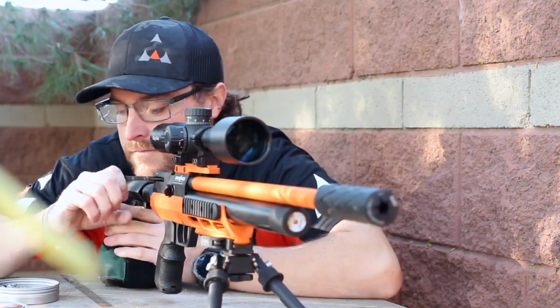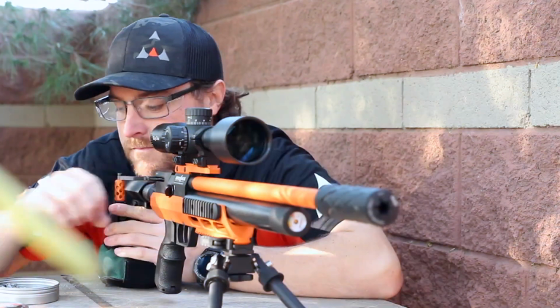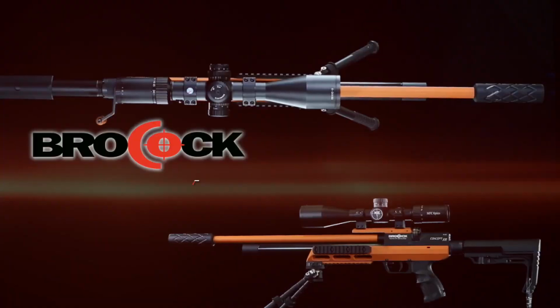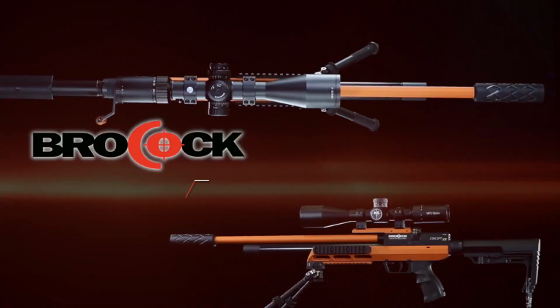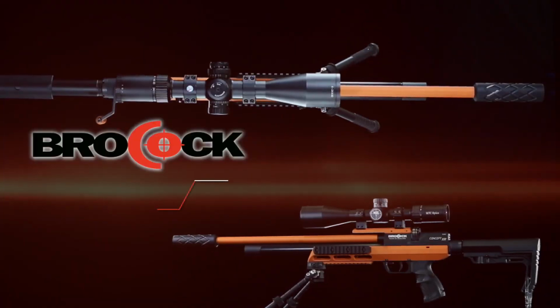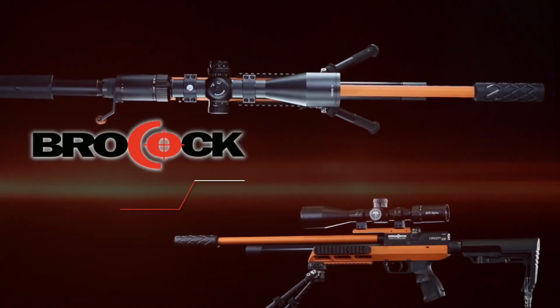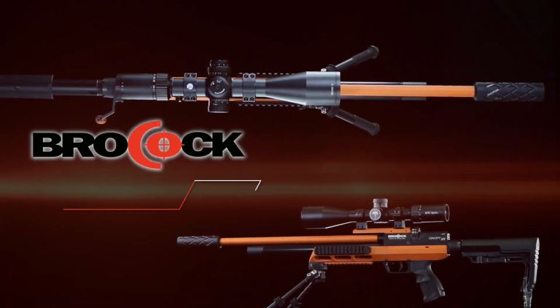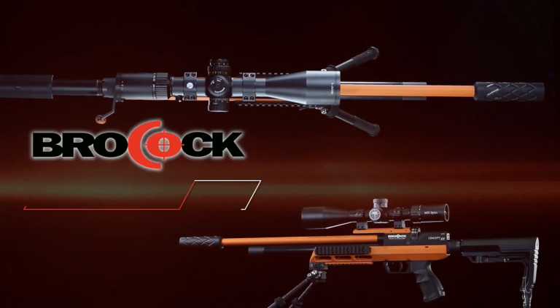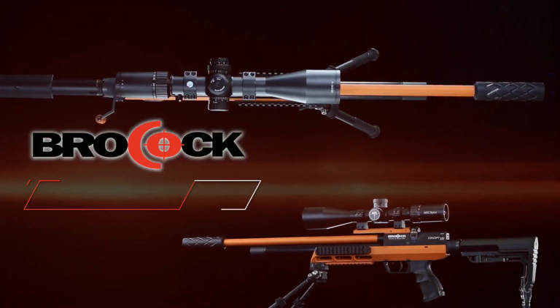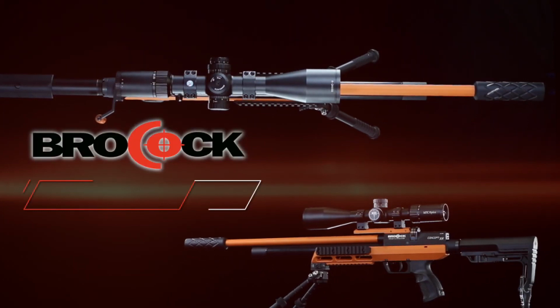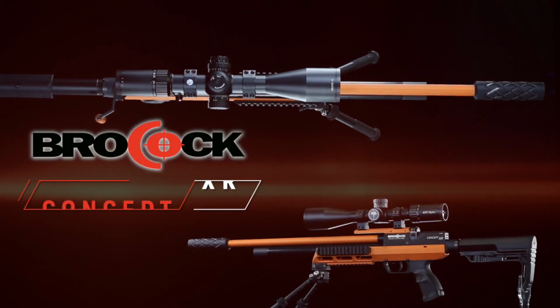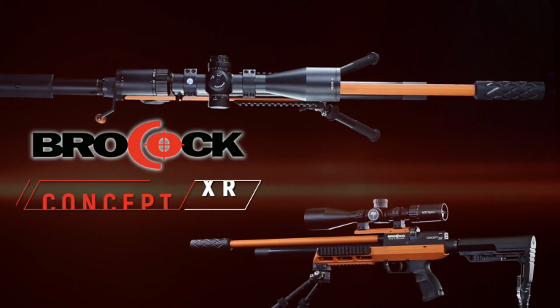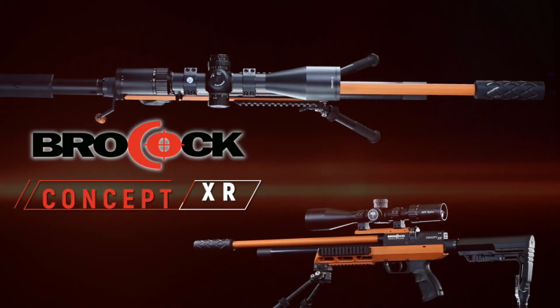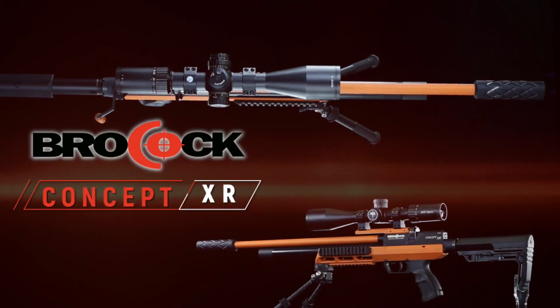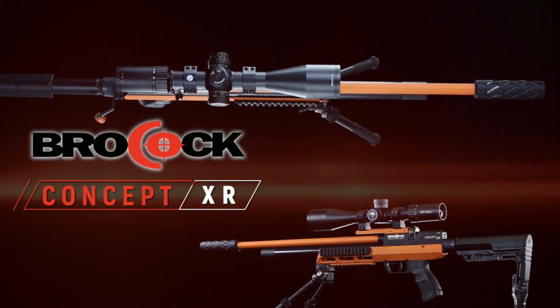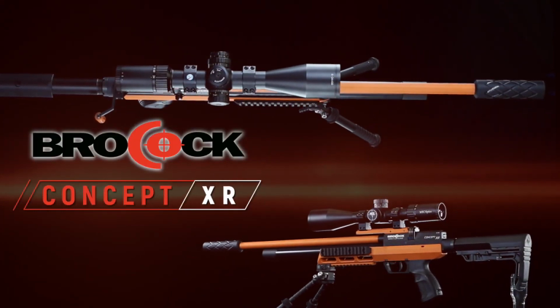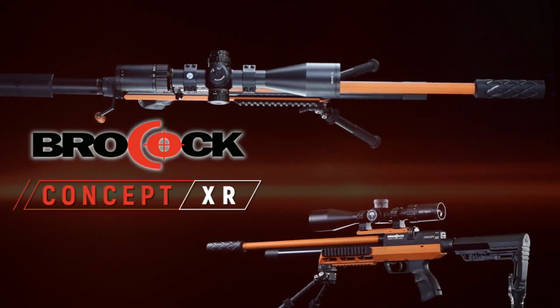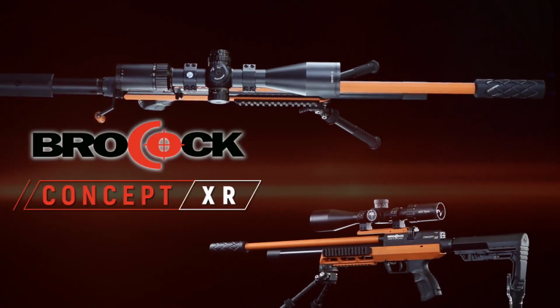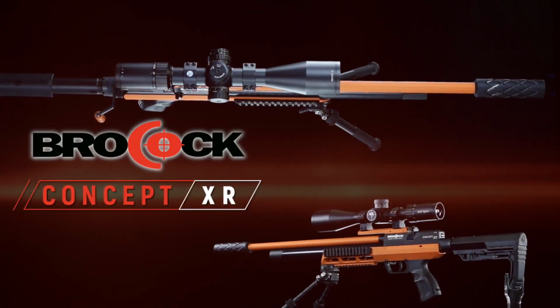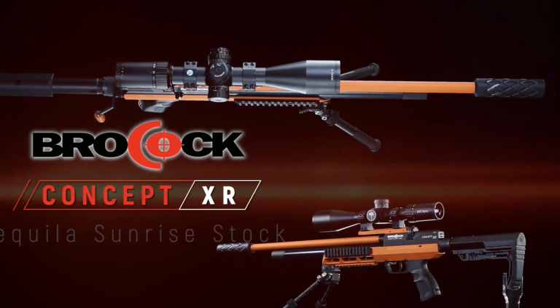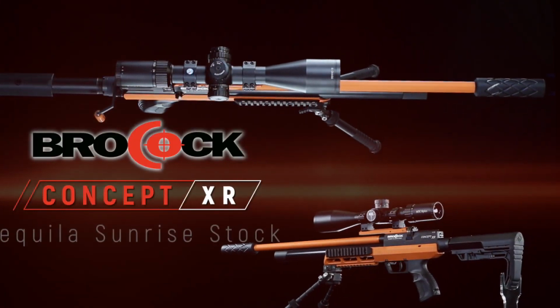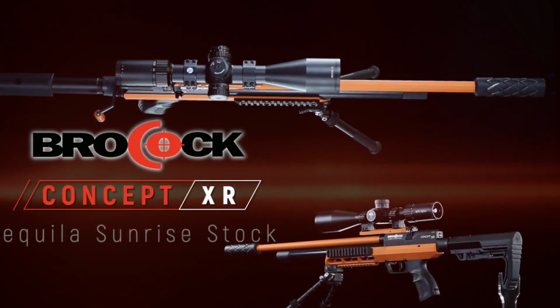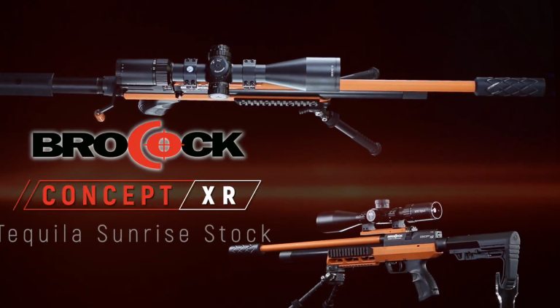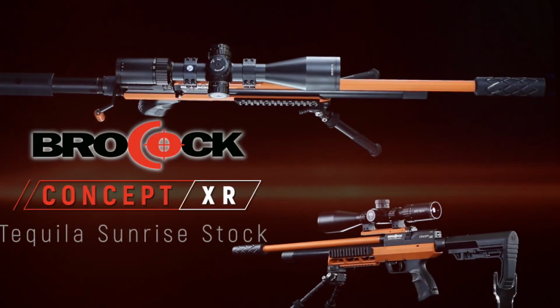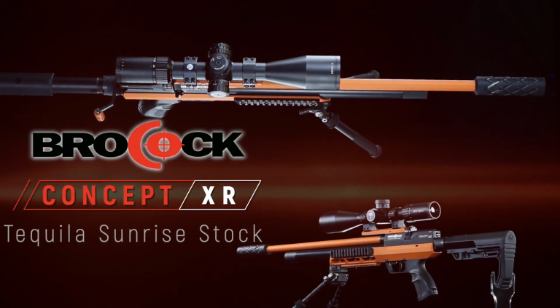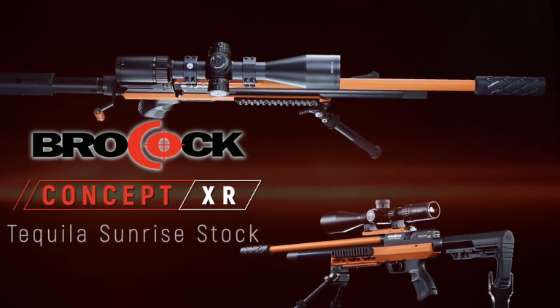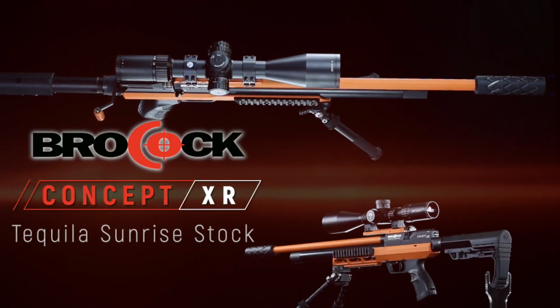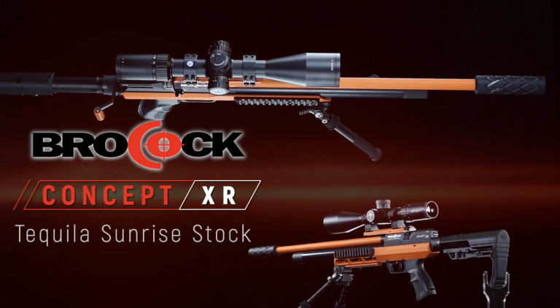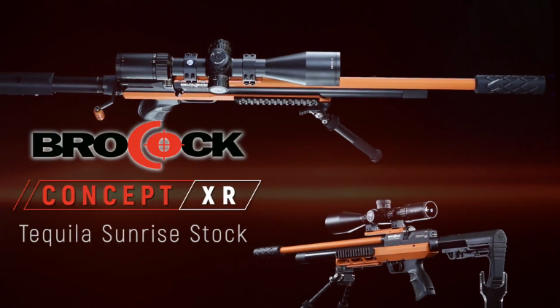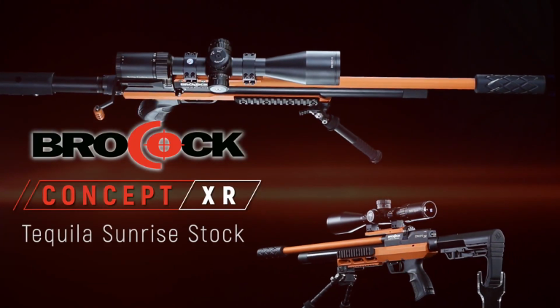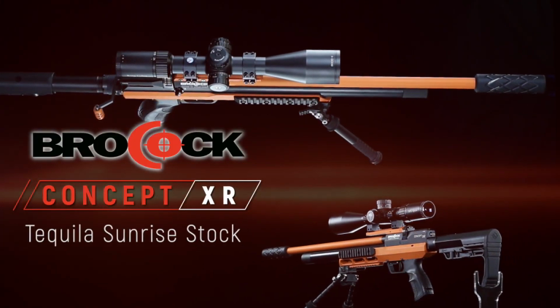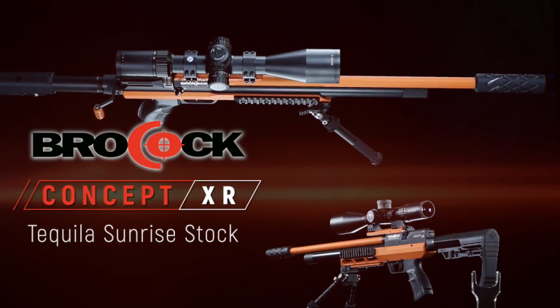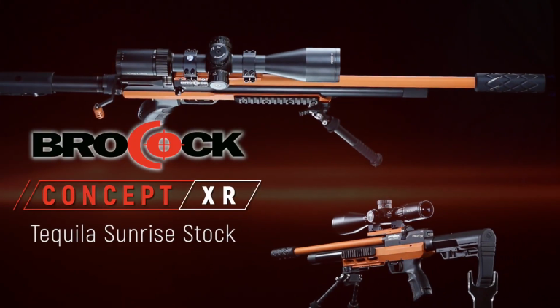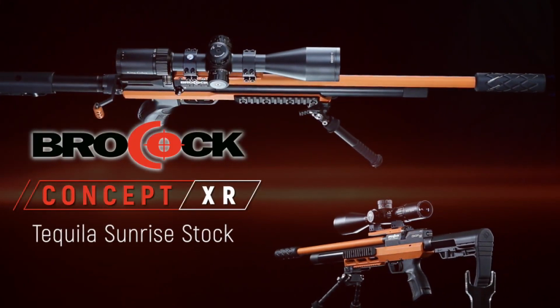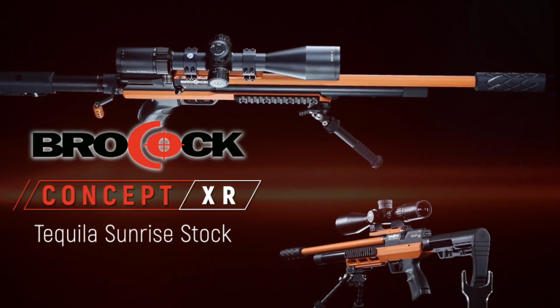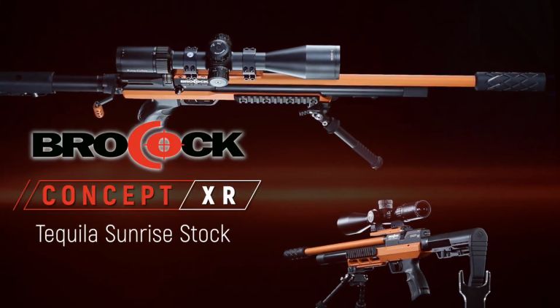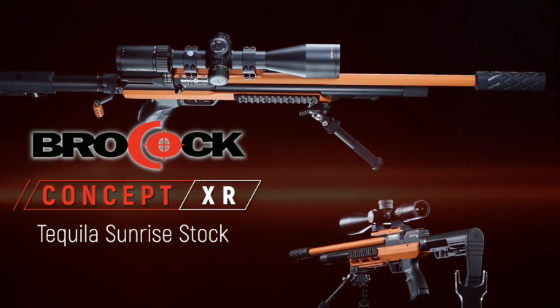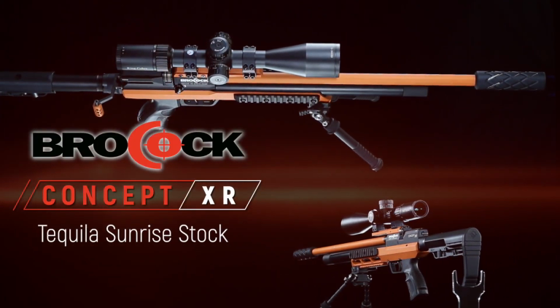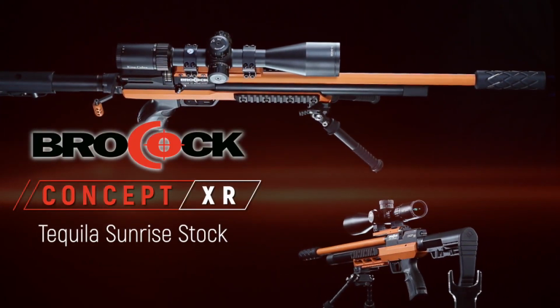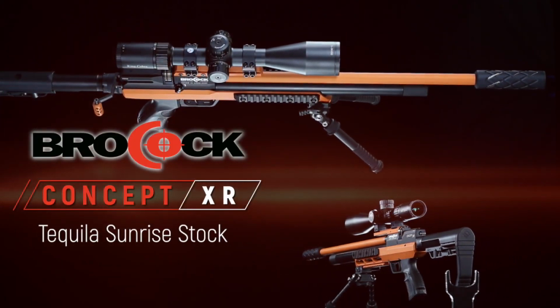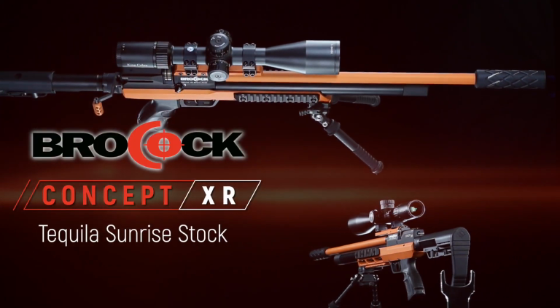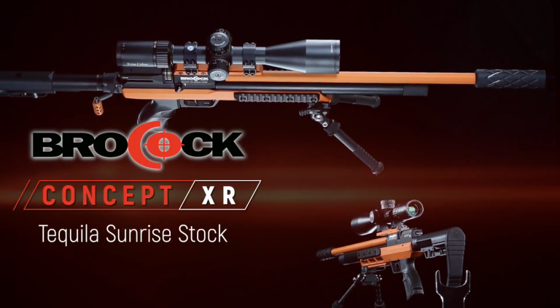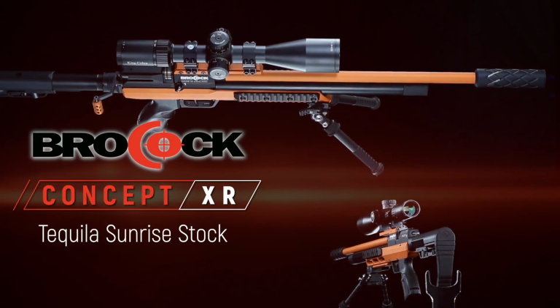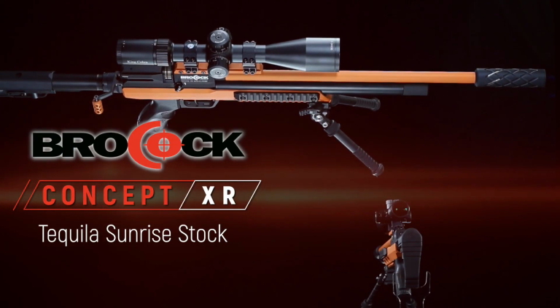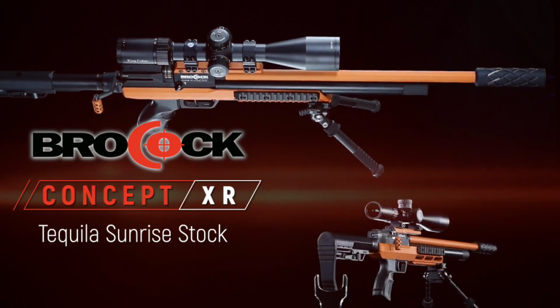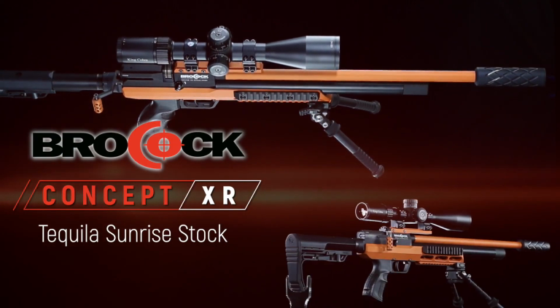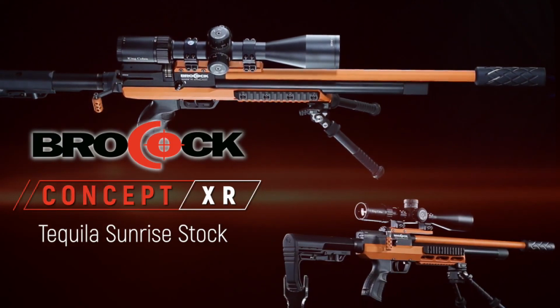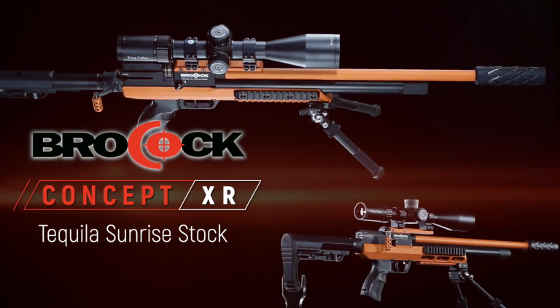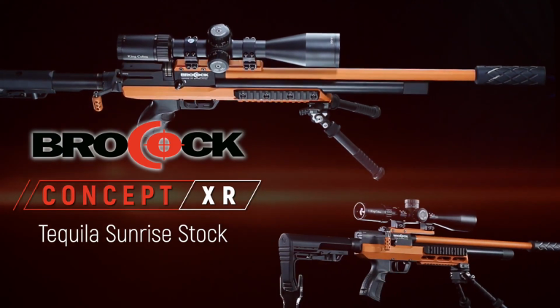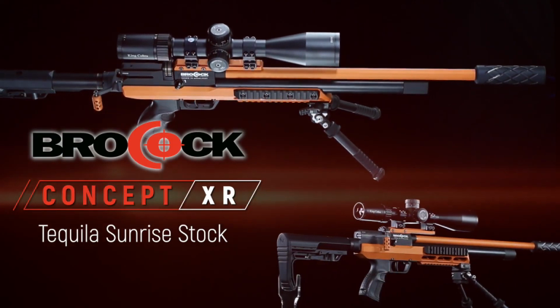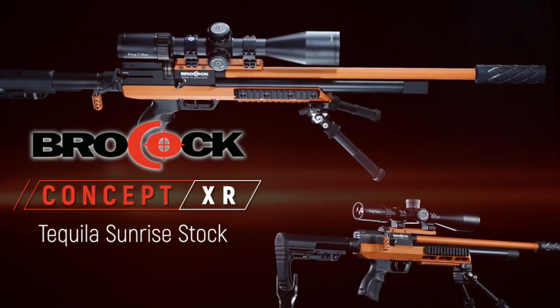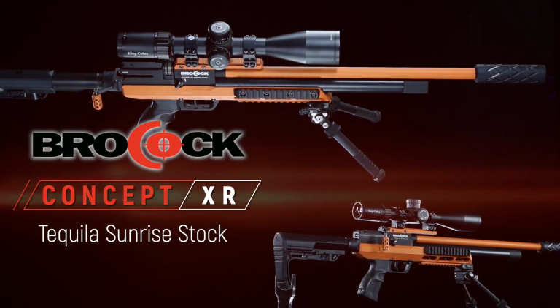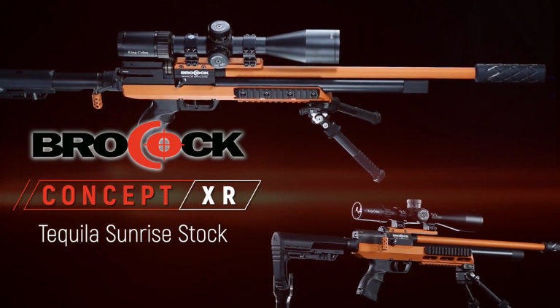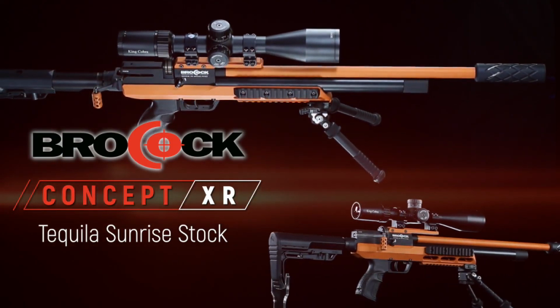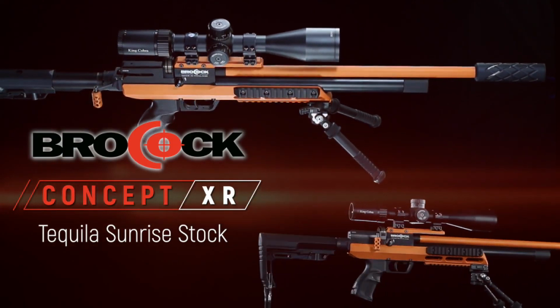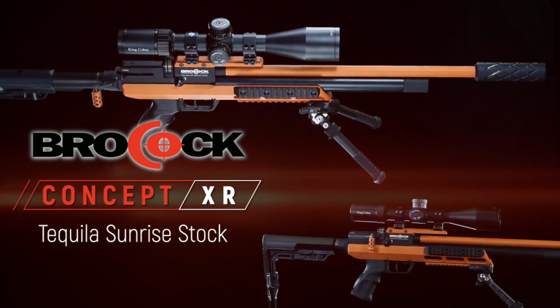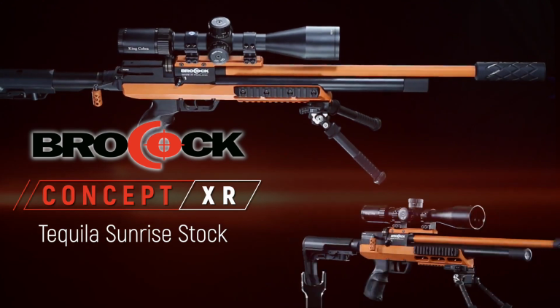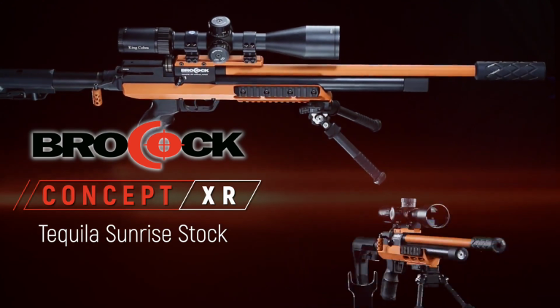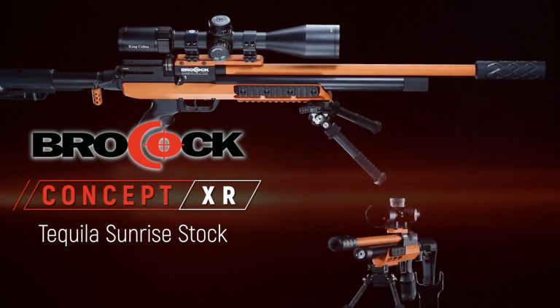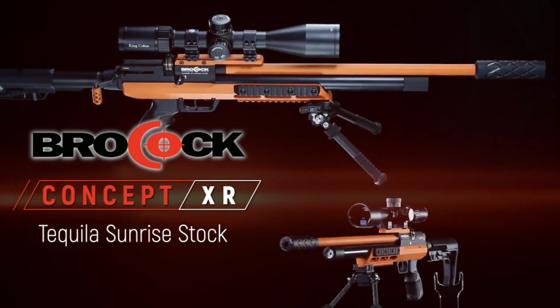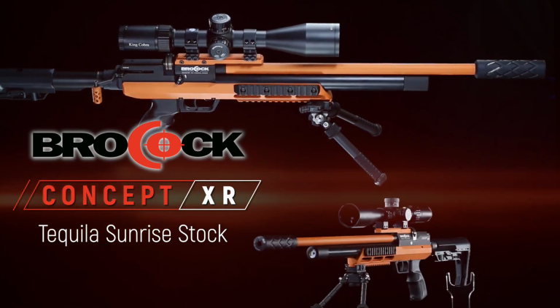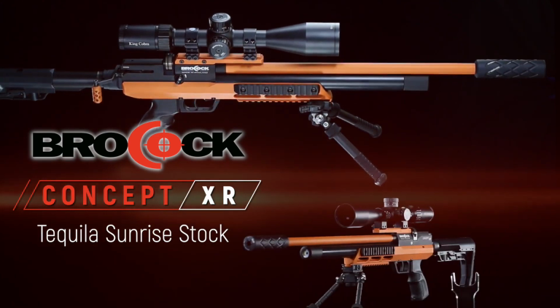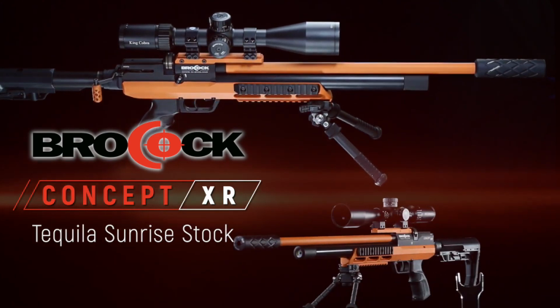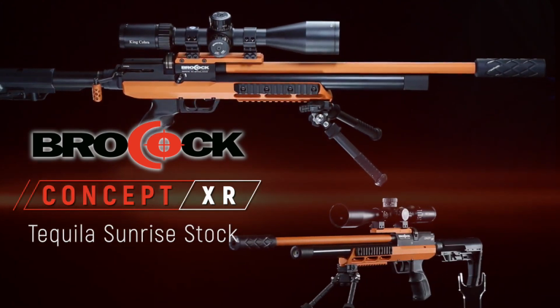Get your tequila sunrise Concept XR special edition air rifle today from Air Guns of Arizona while supplies last.